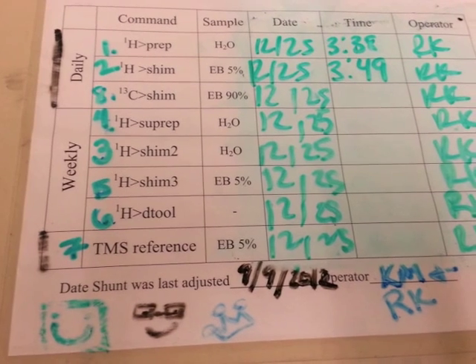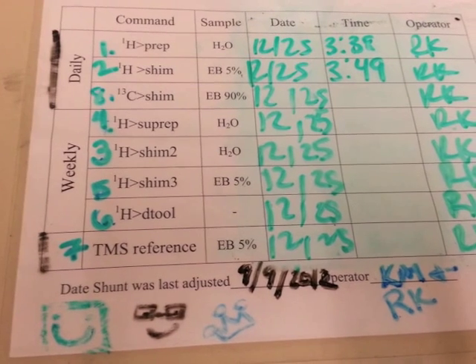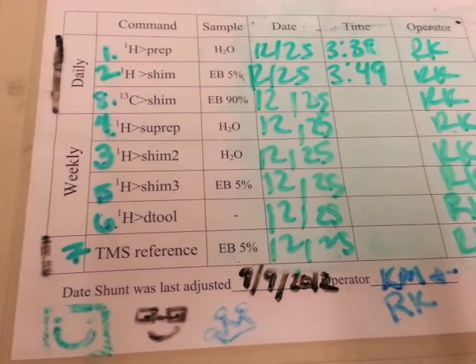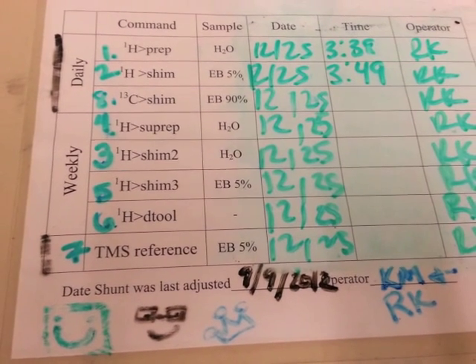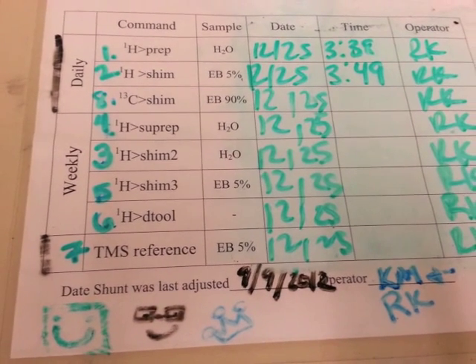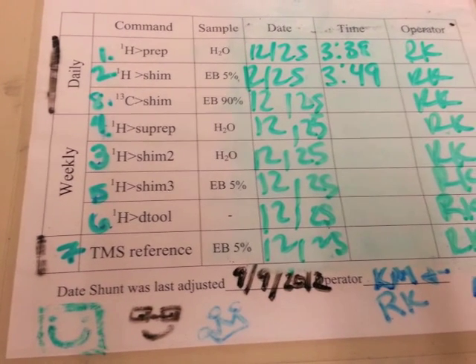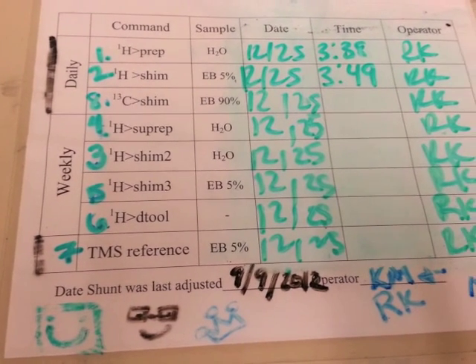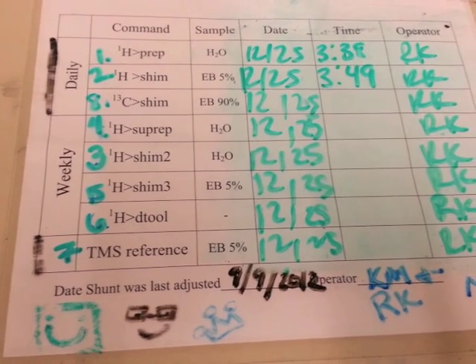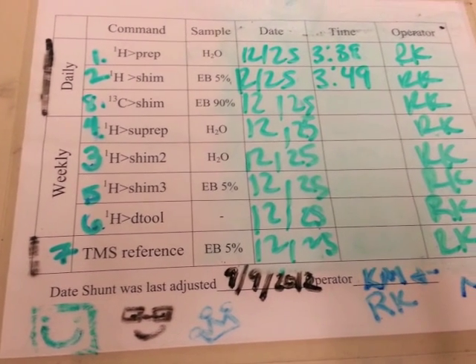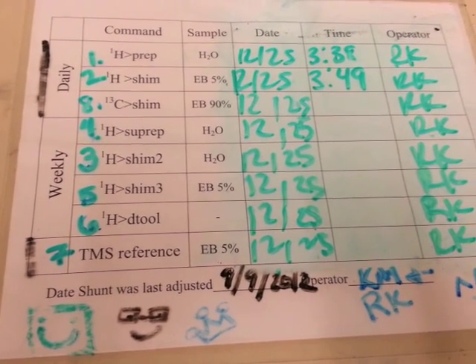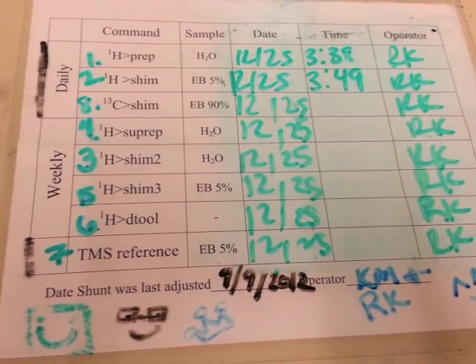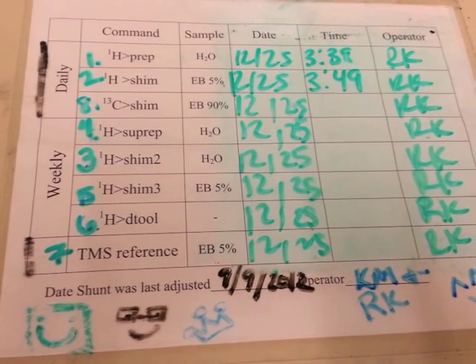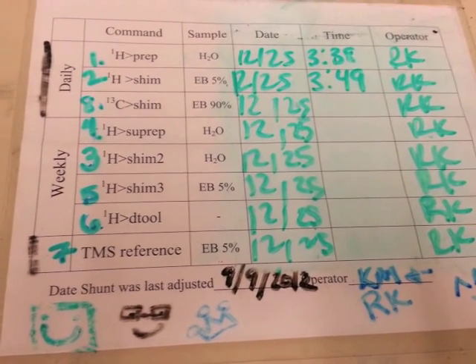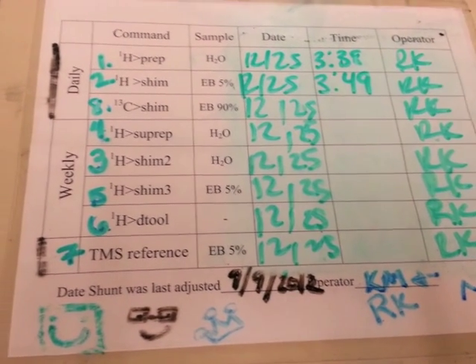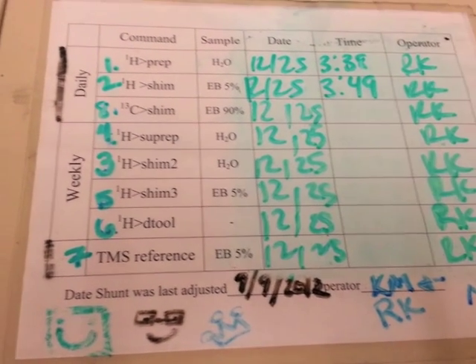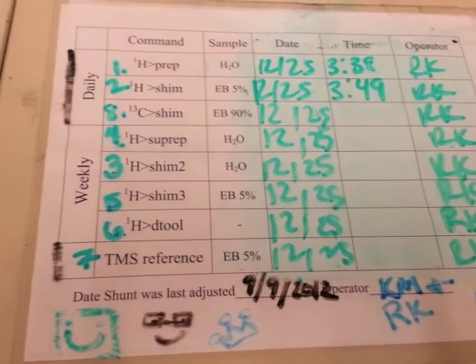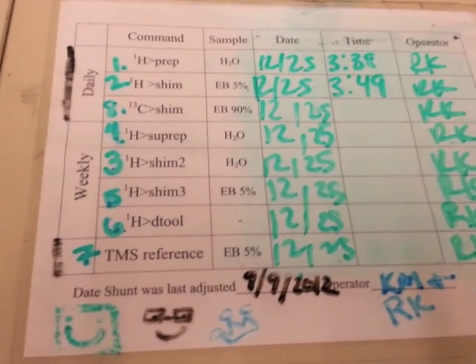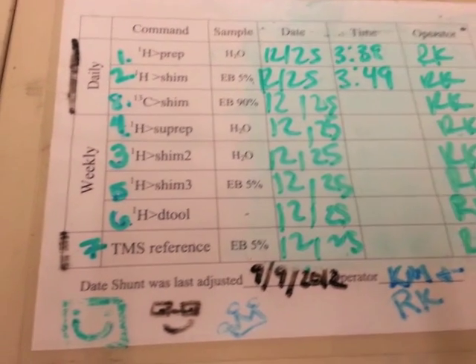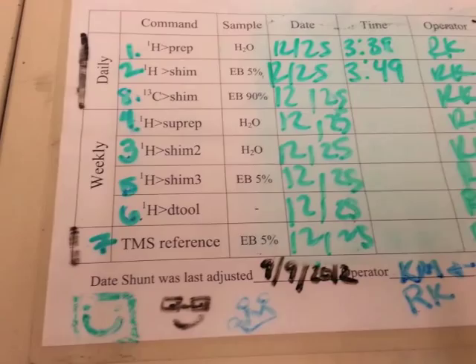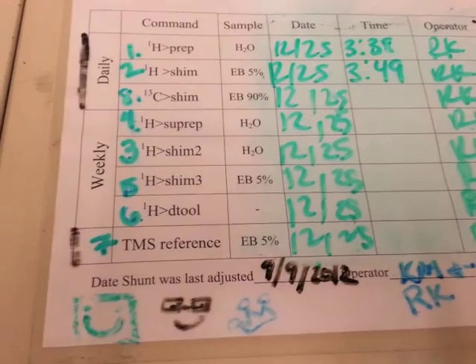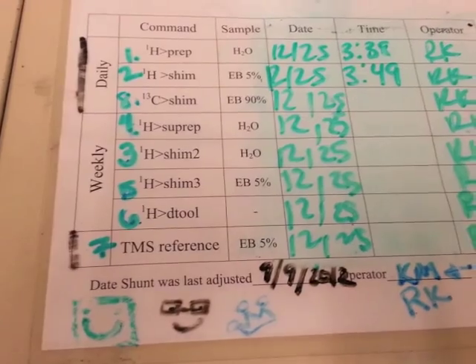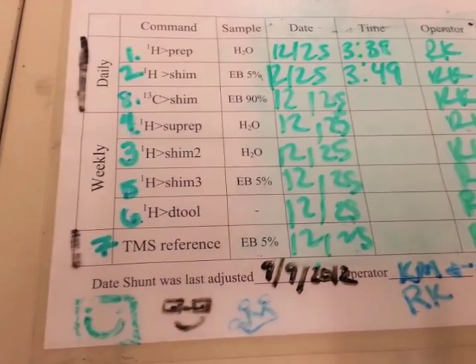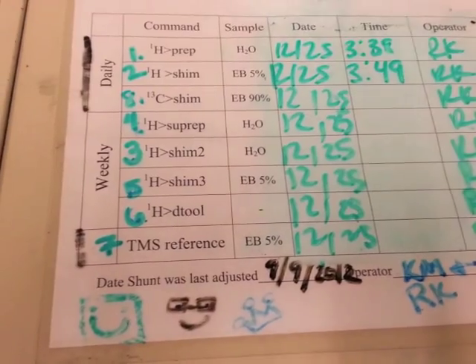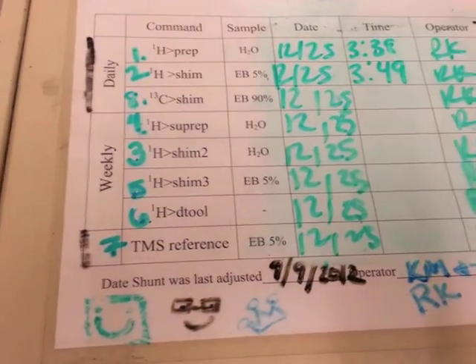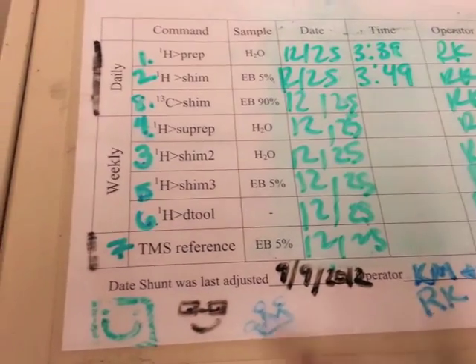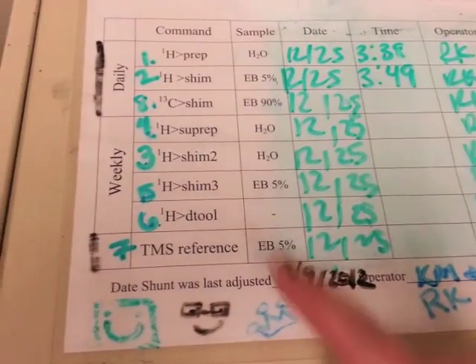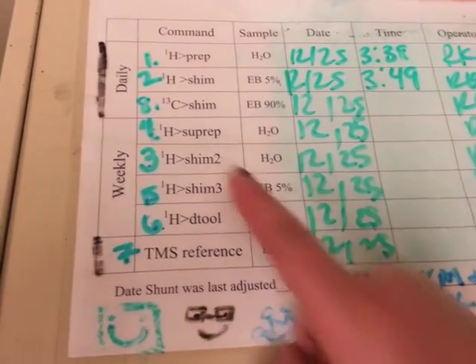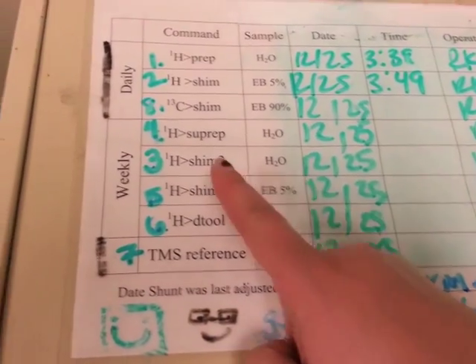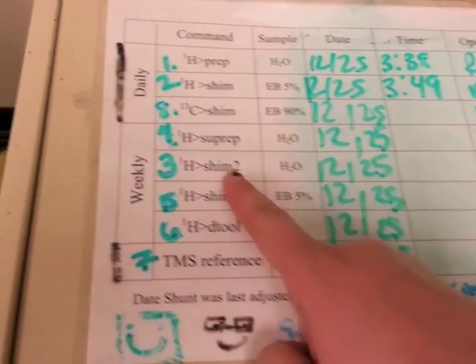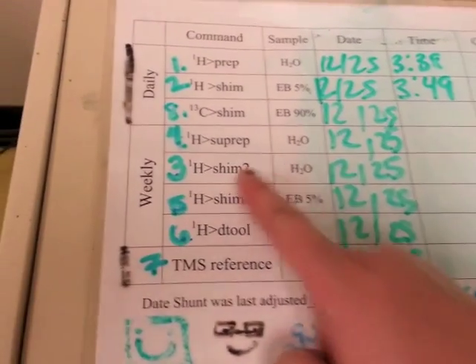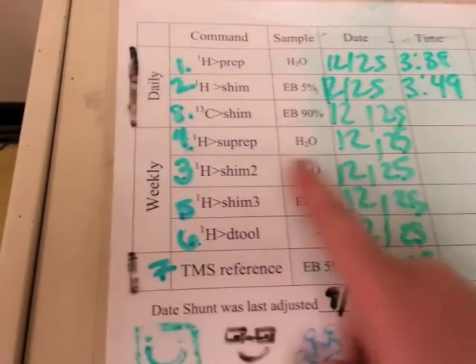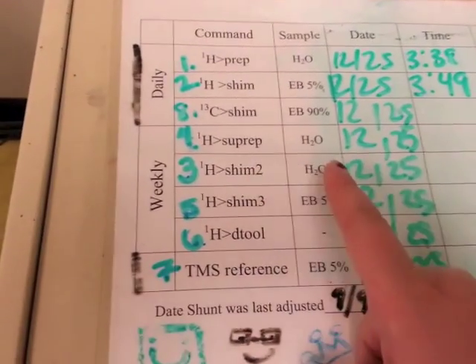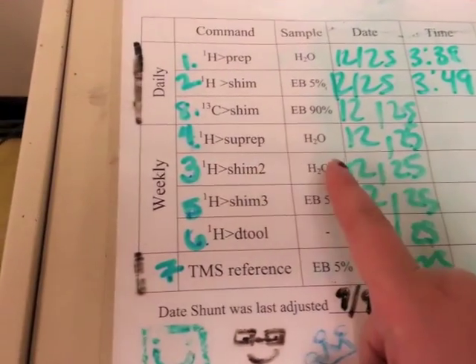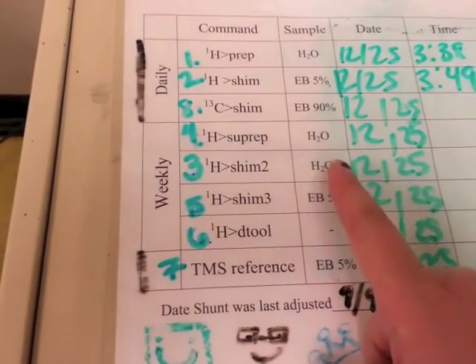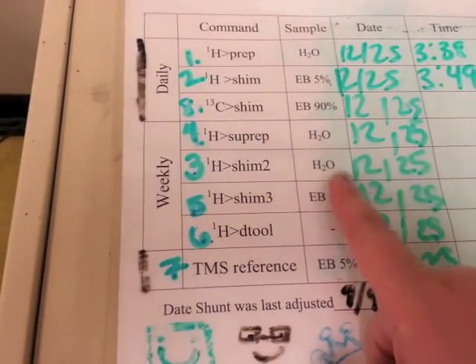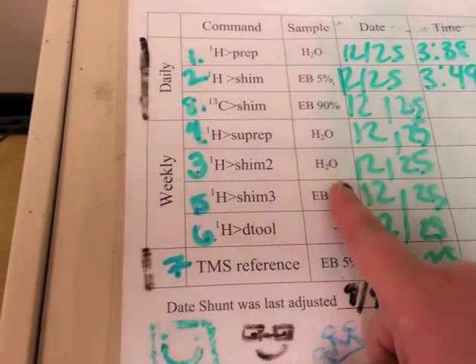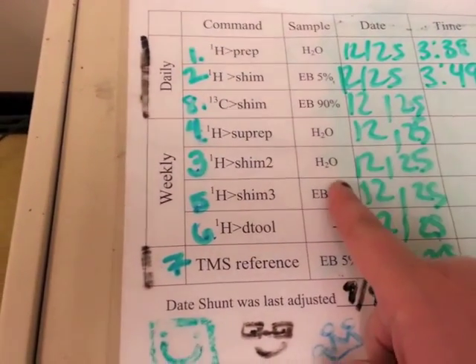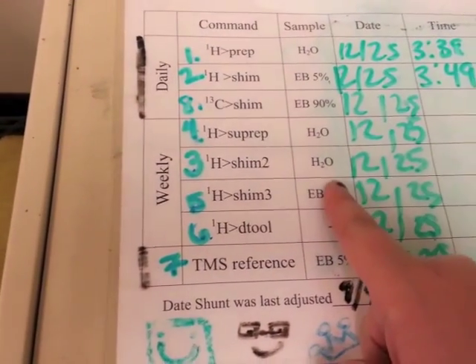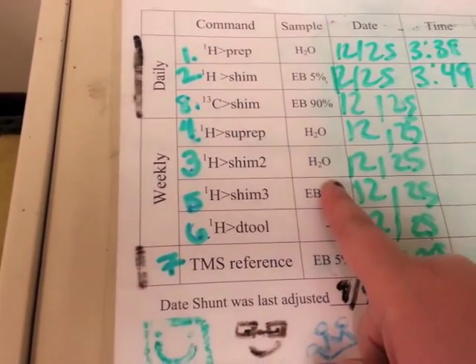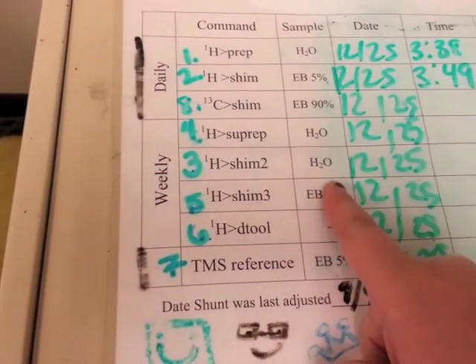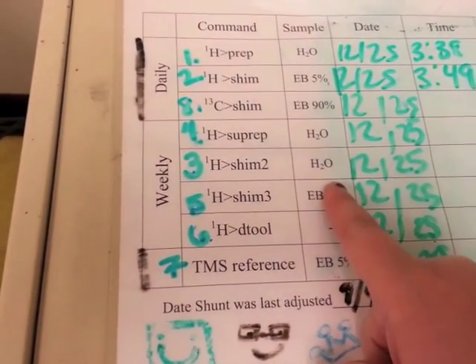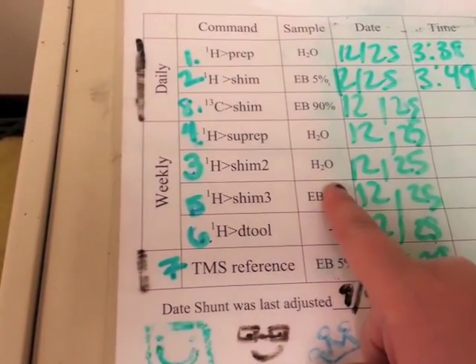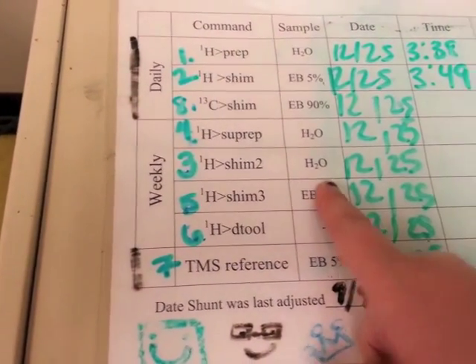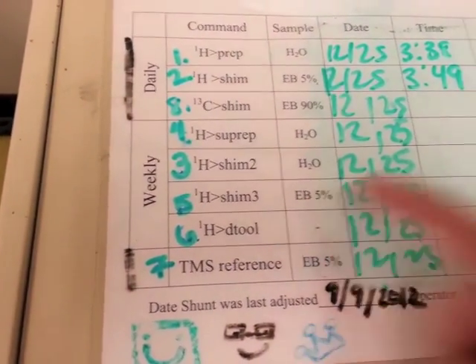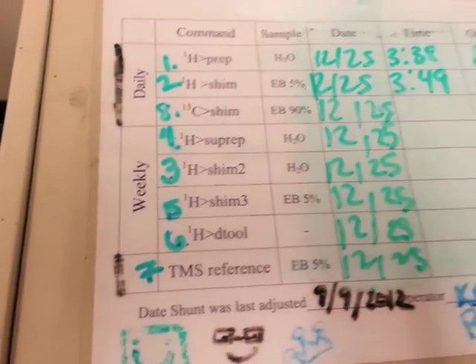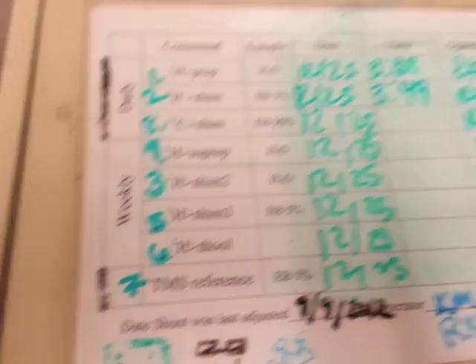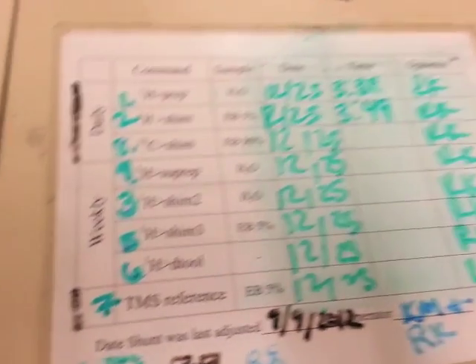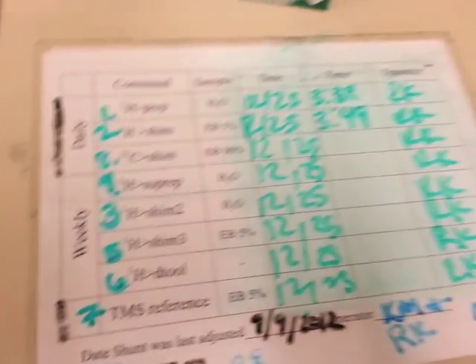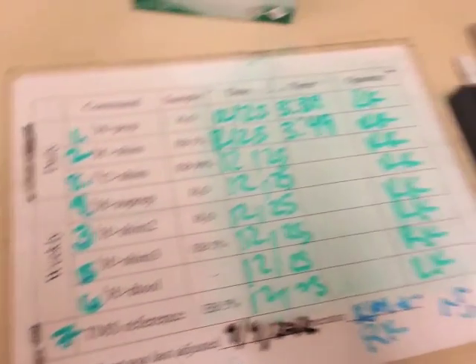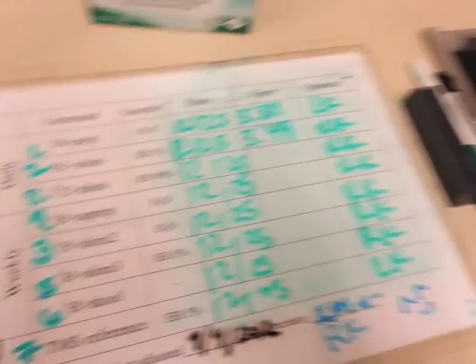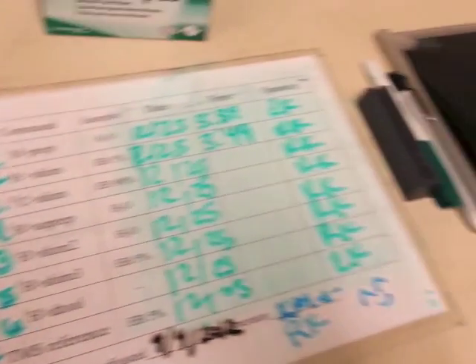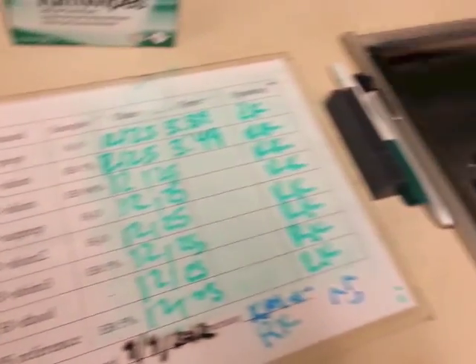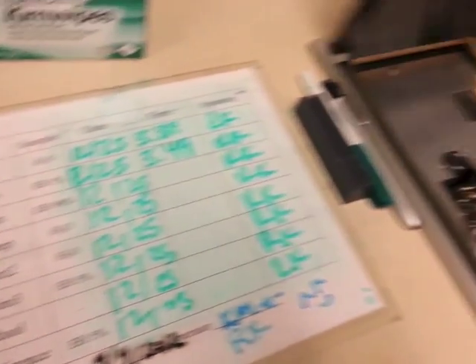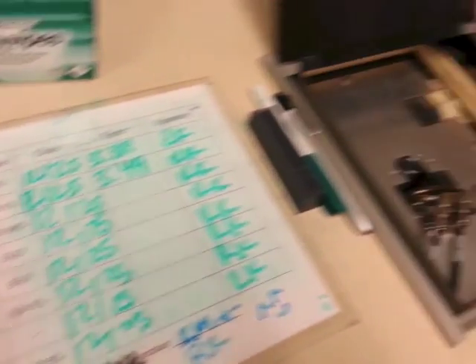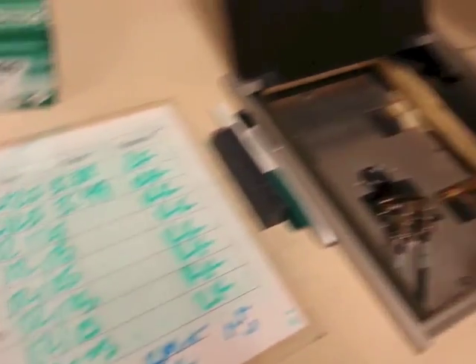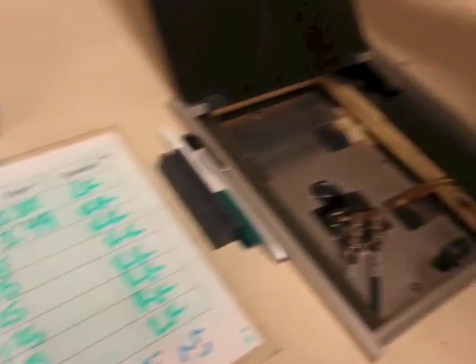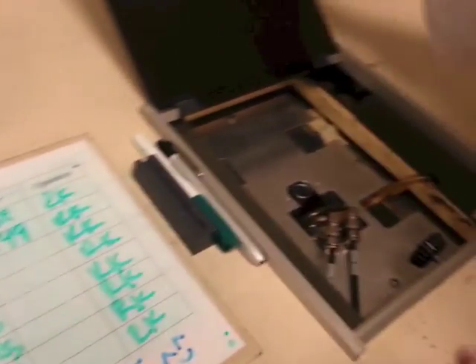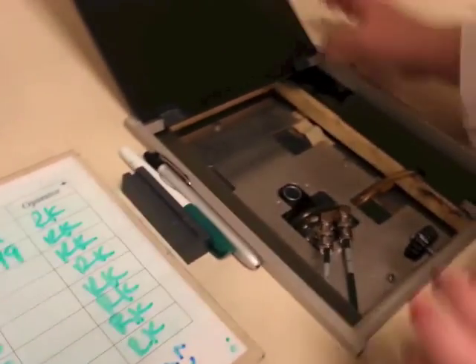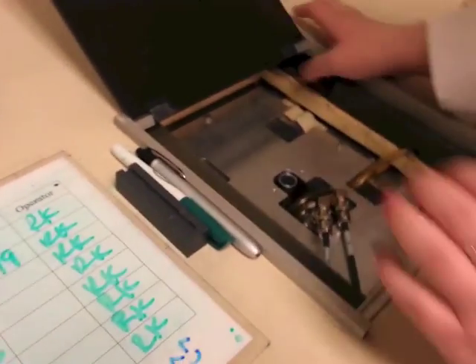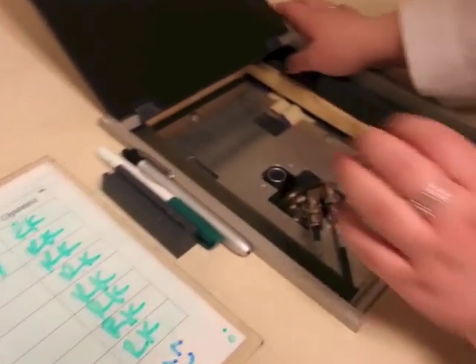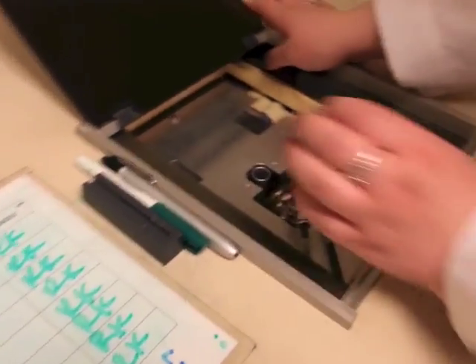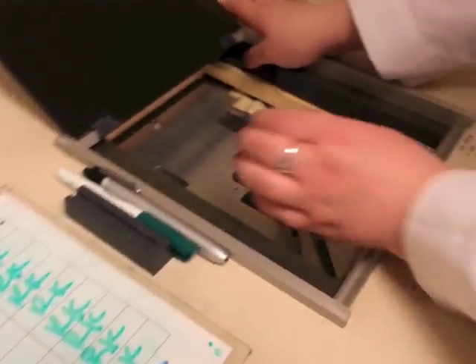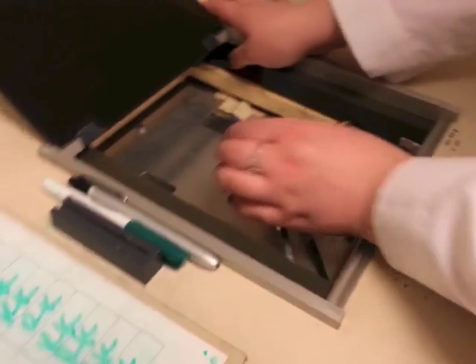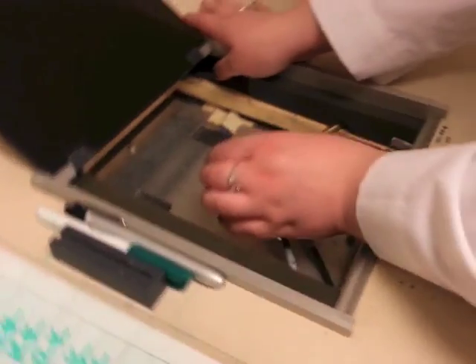After SHIM is done, the next step is SHIM2. For SHIM2, we need the water sample, so we're going to switch that out.